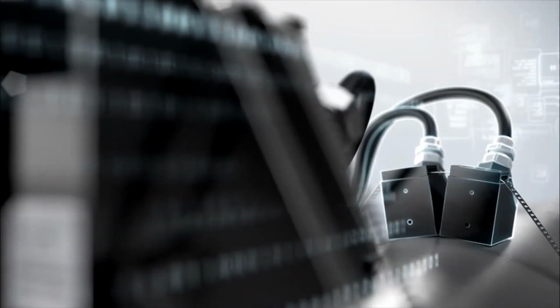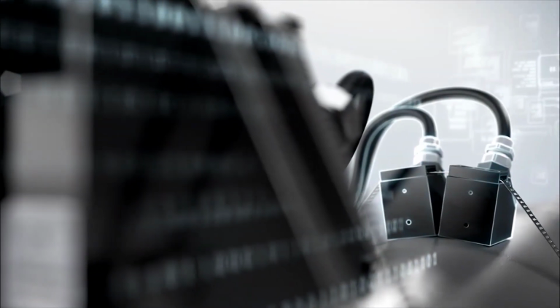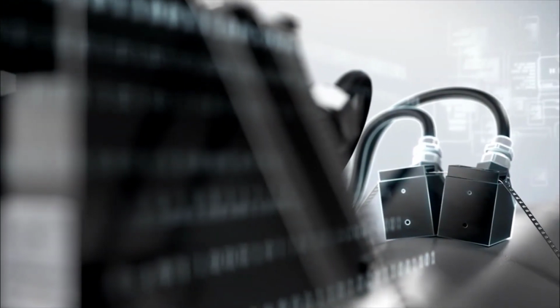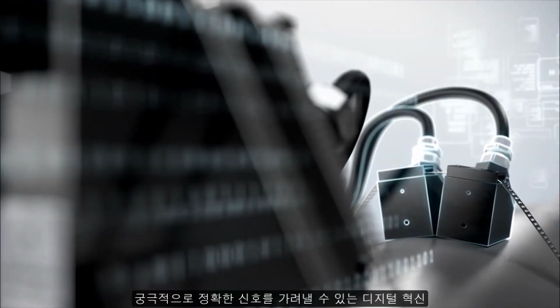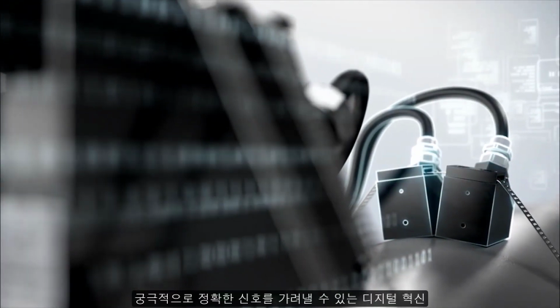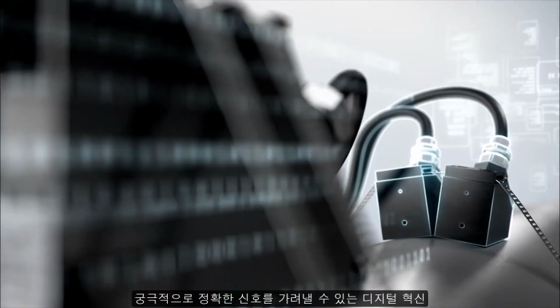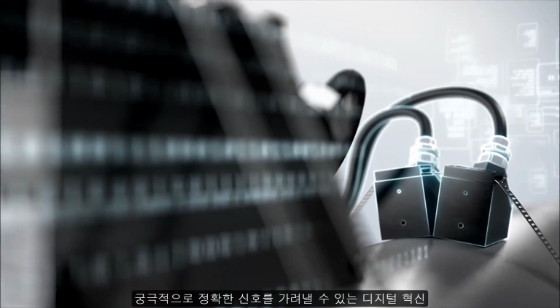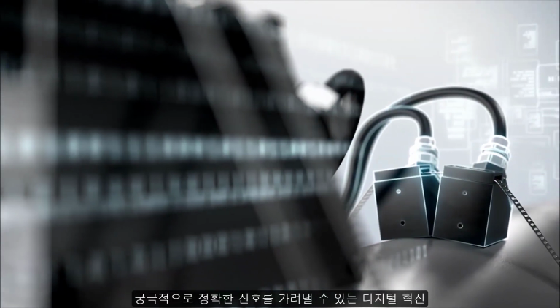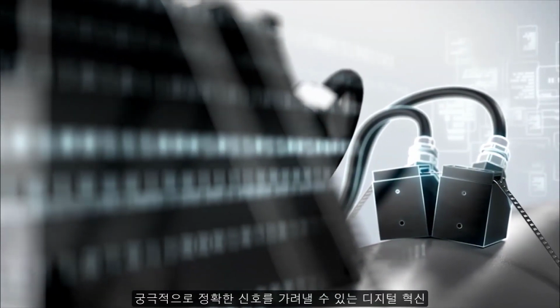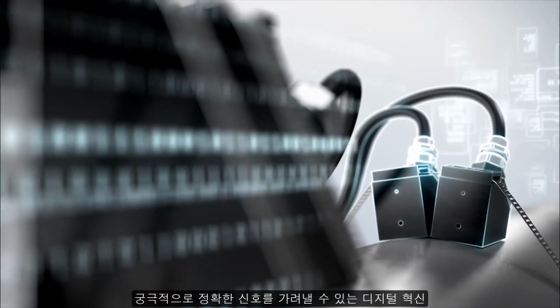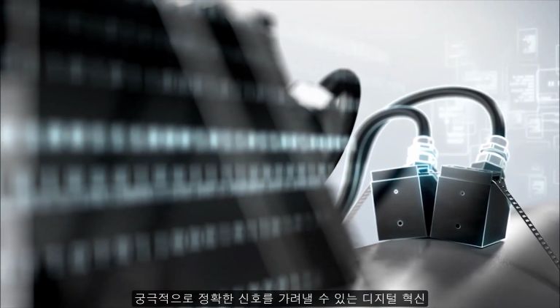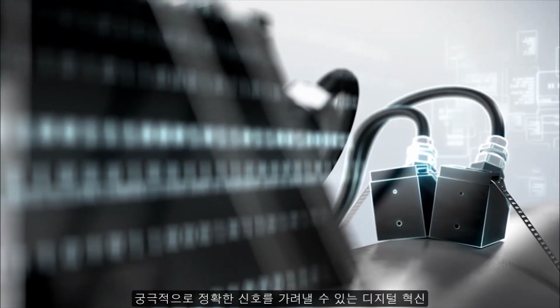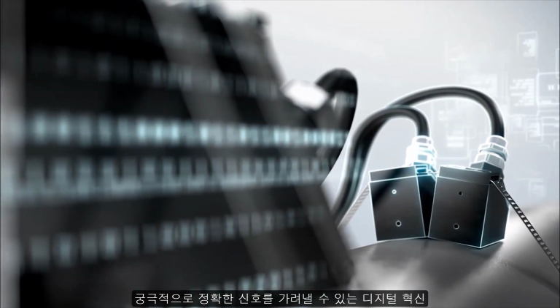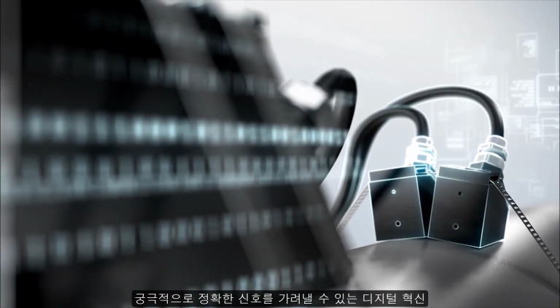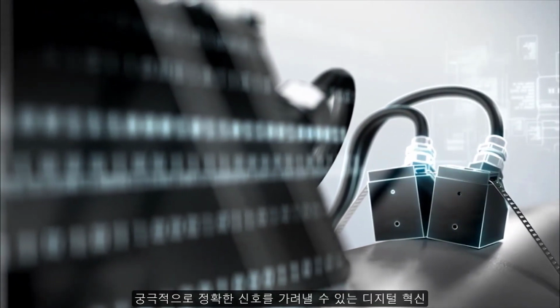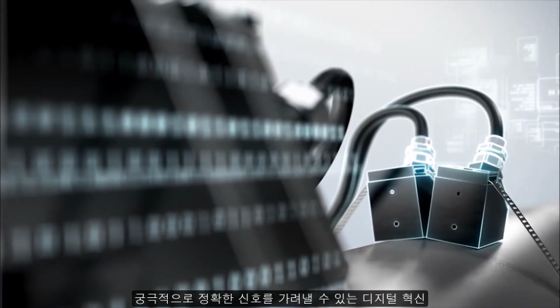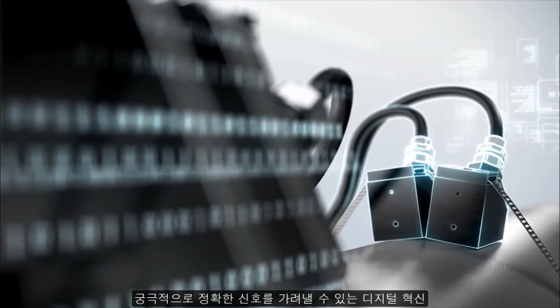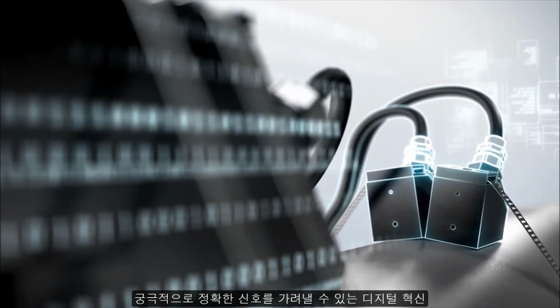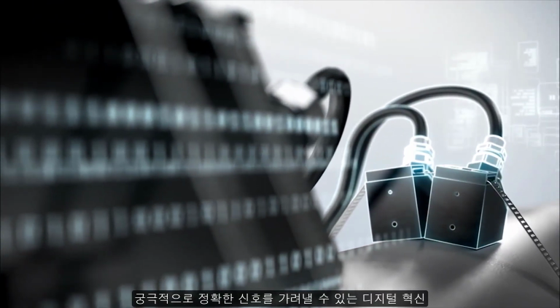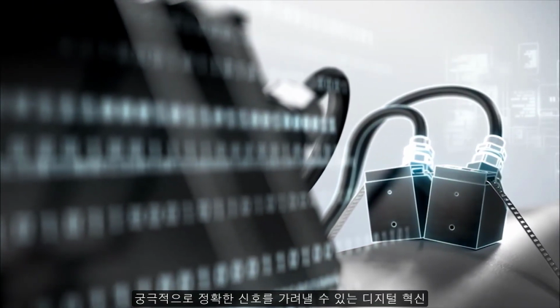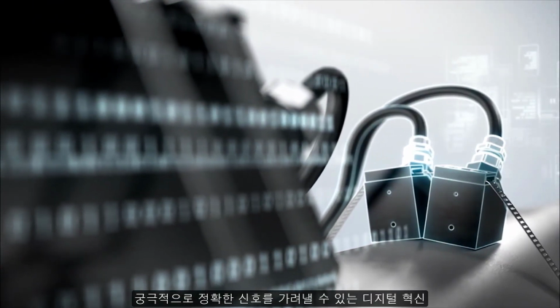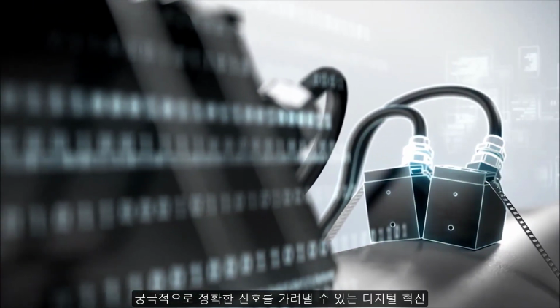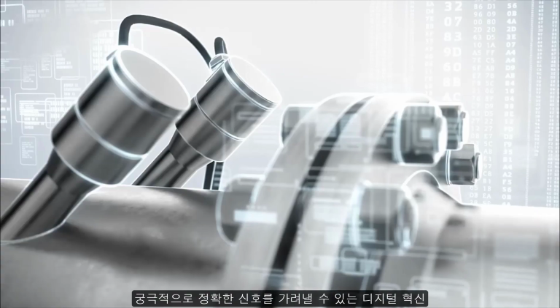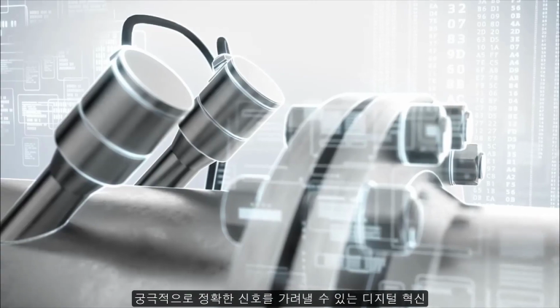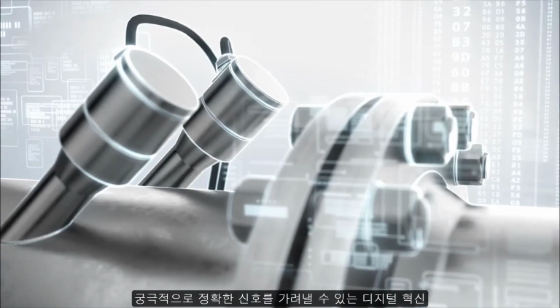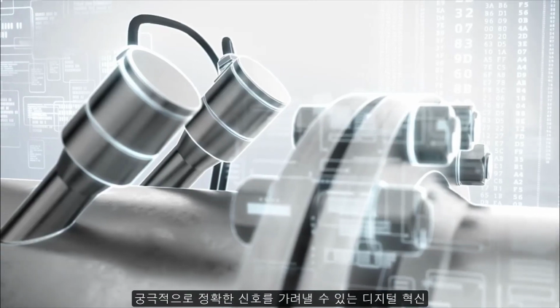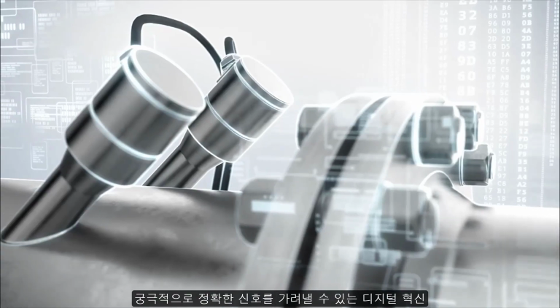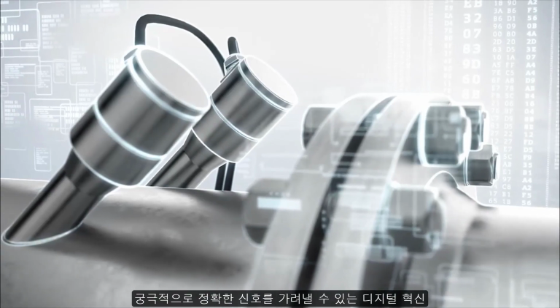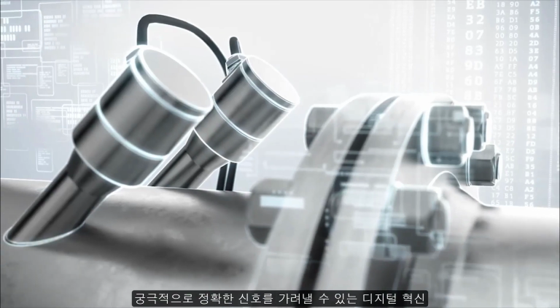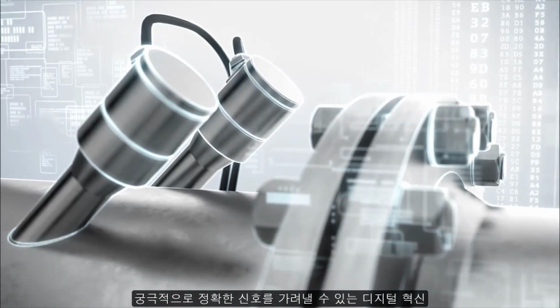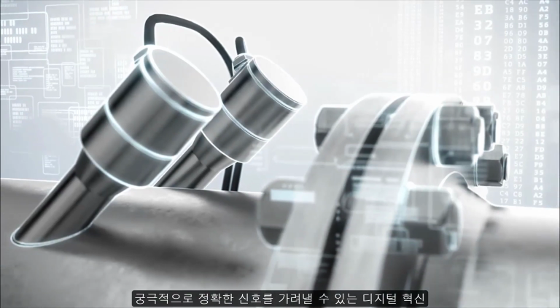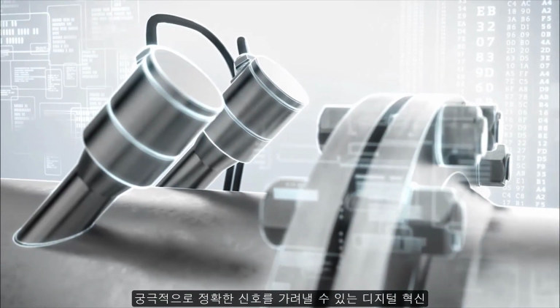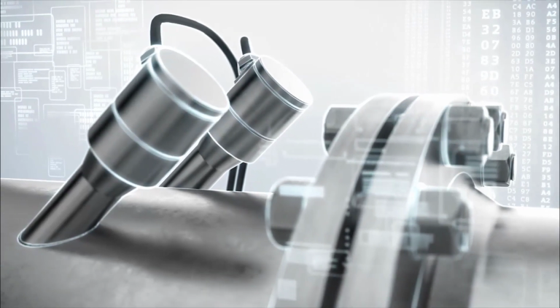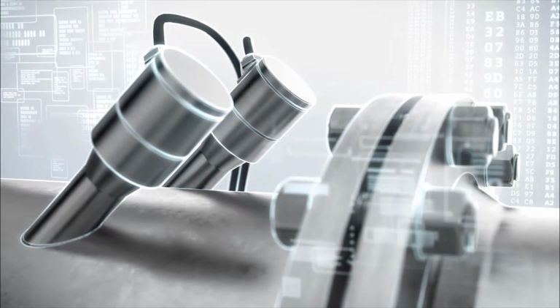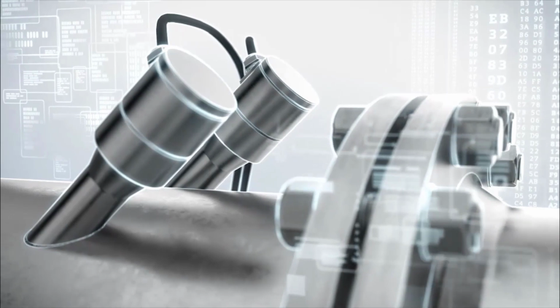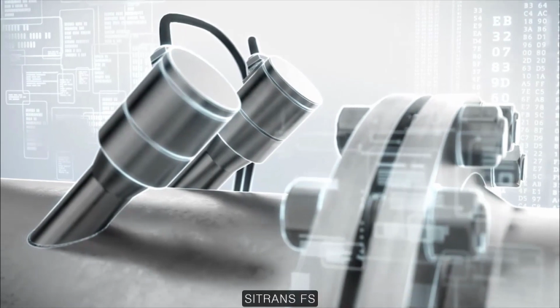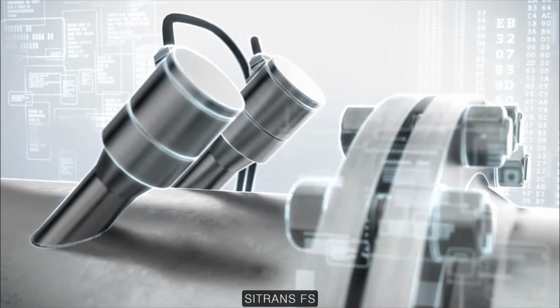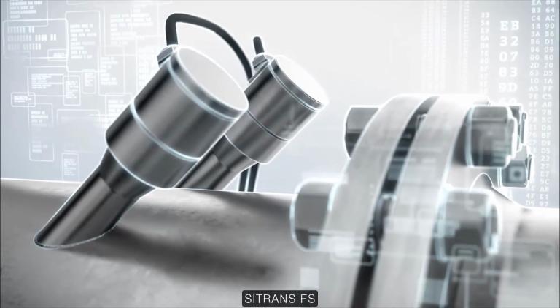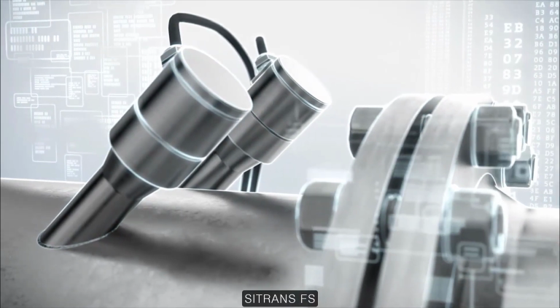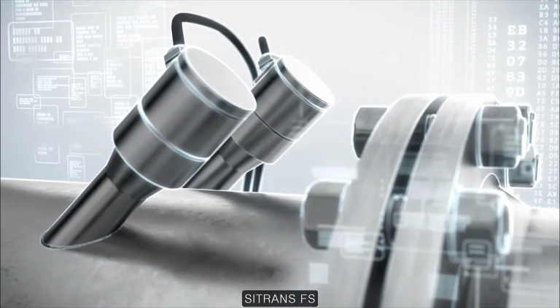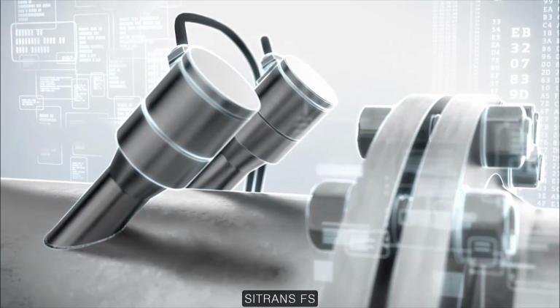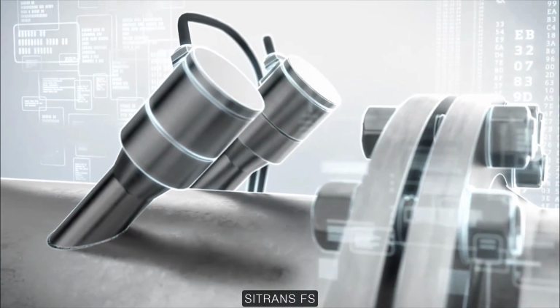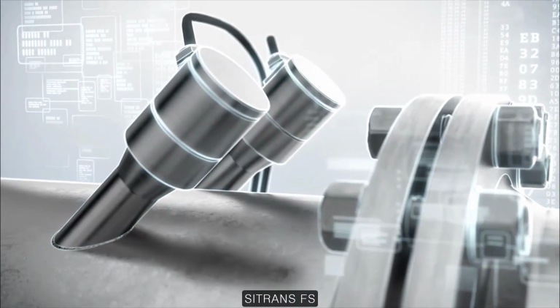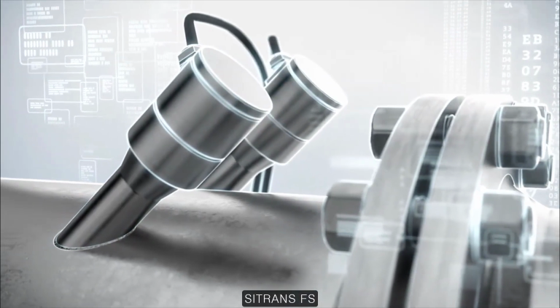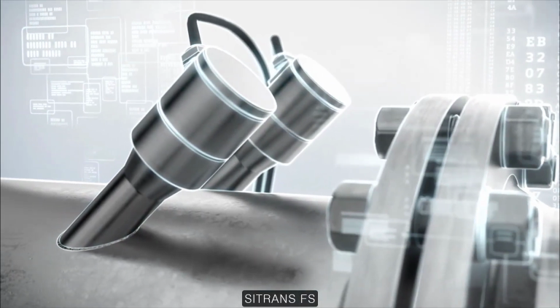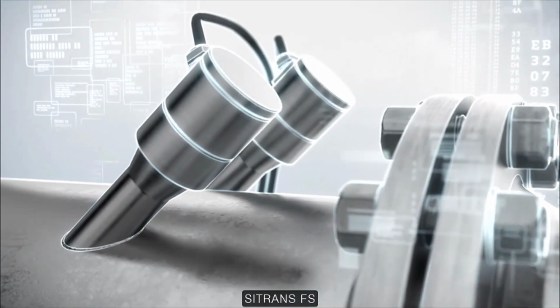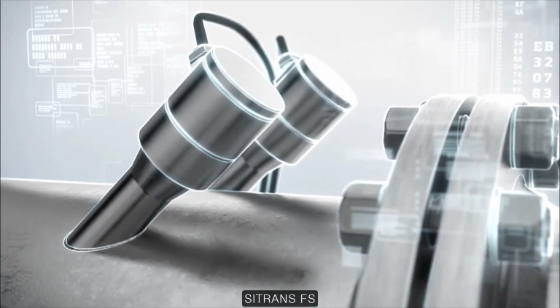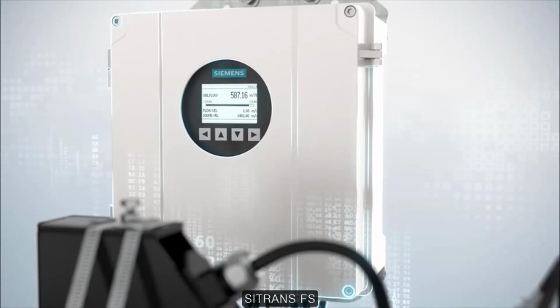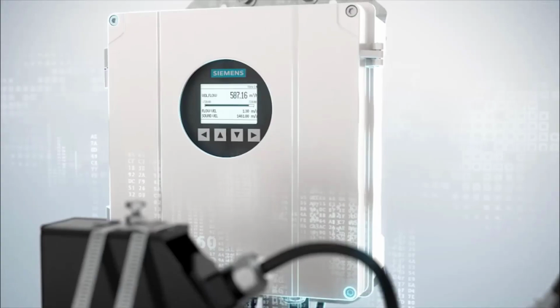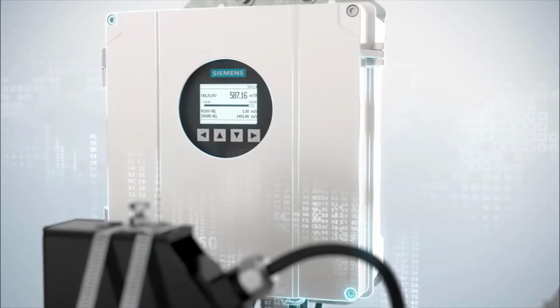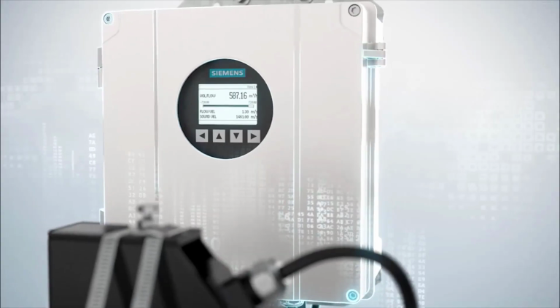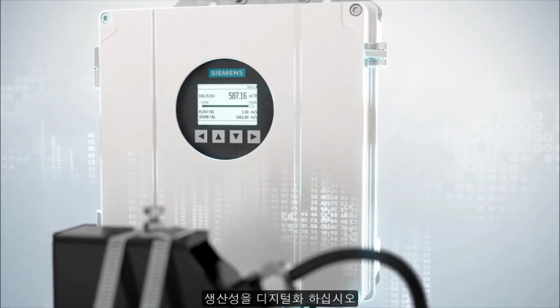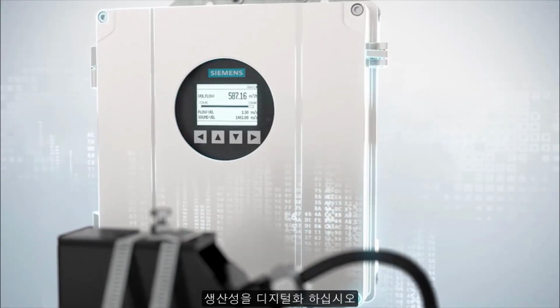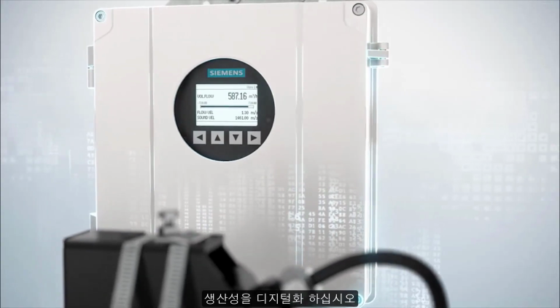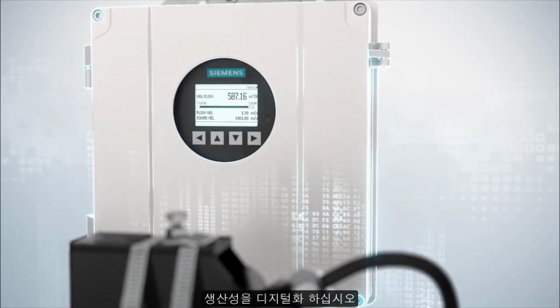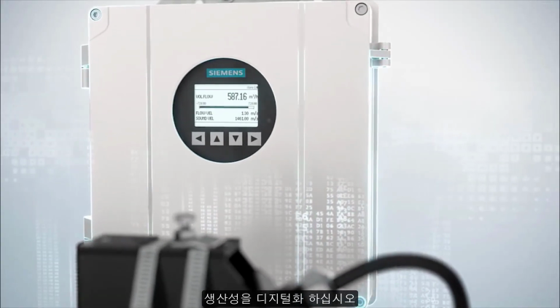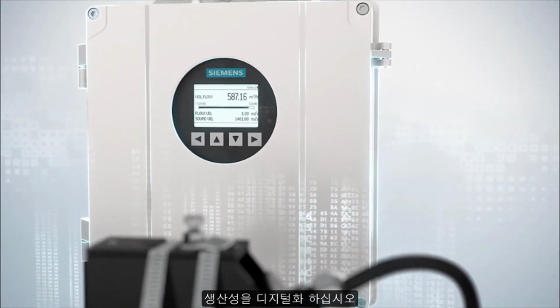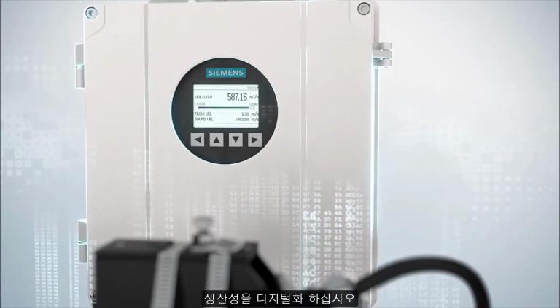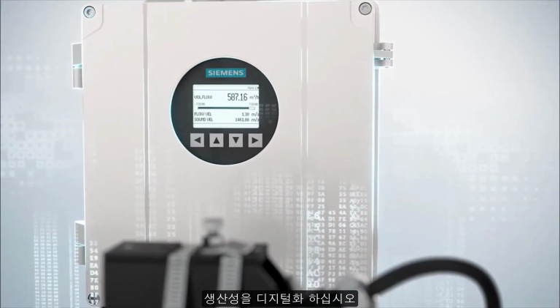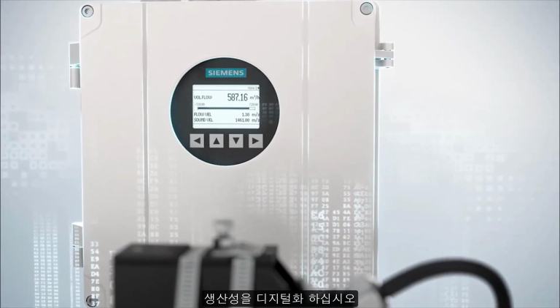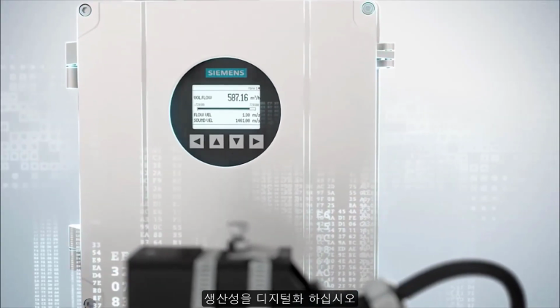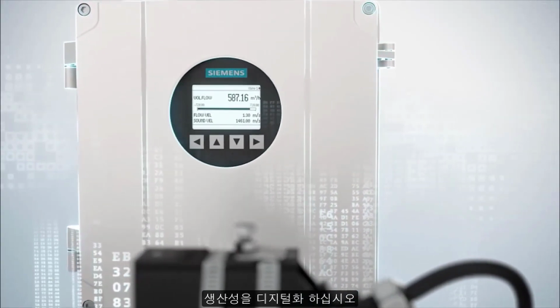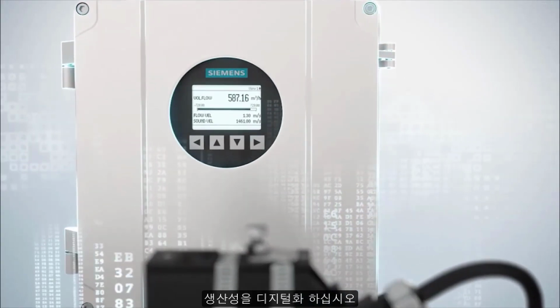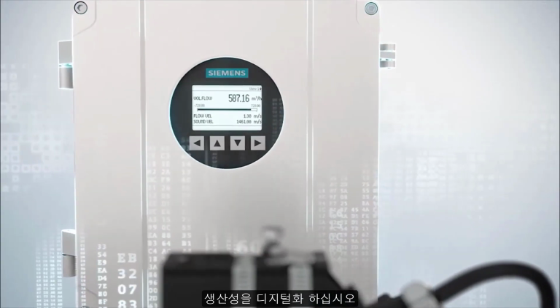Digital innovation. Ultimate noise immunity. C-Trans FS. Digitize your productivity.